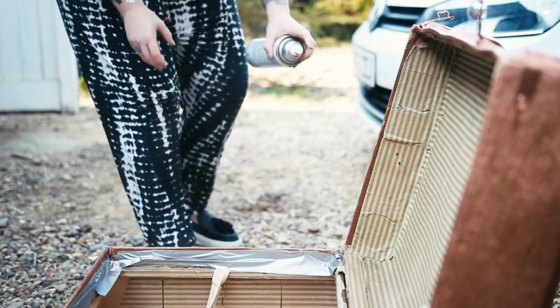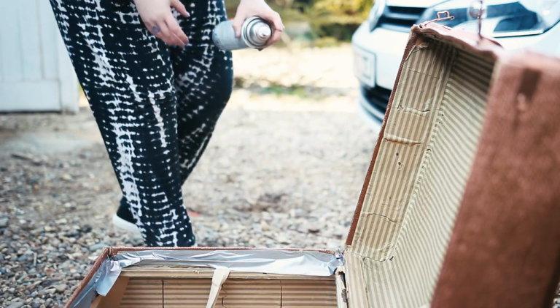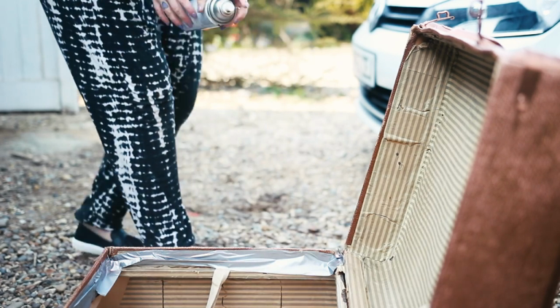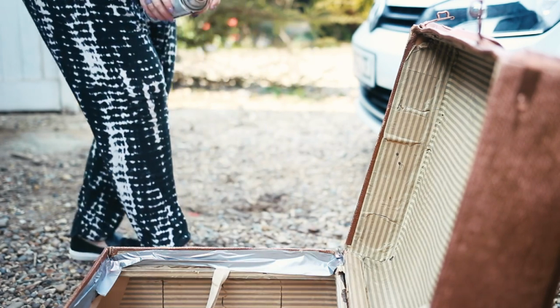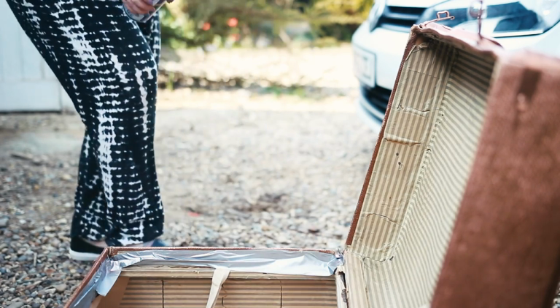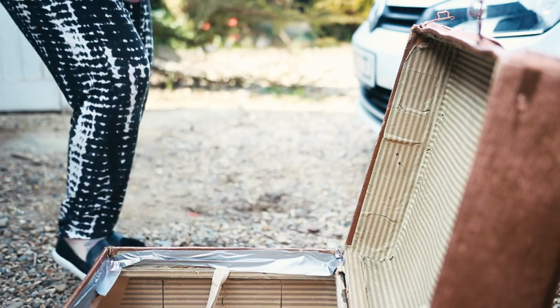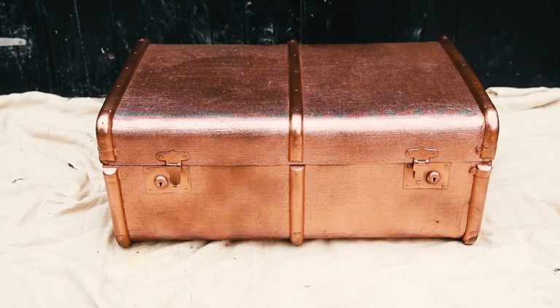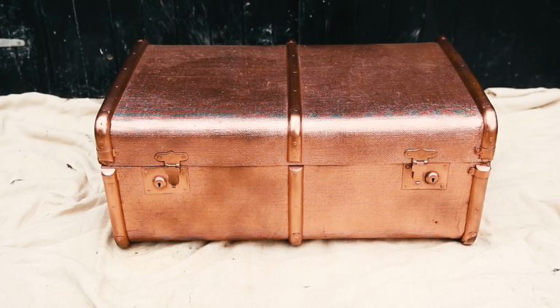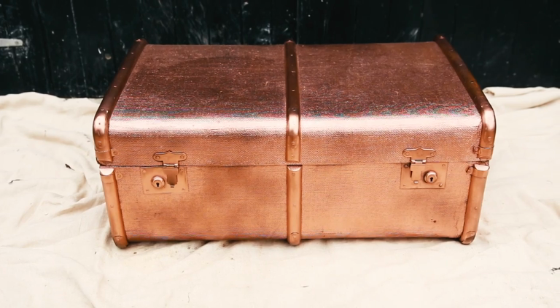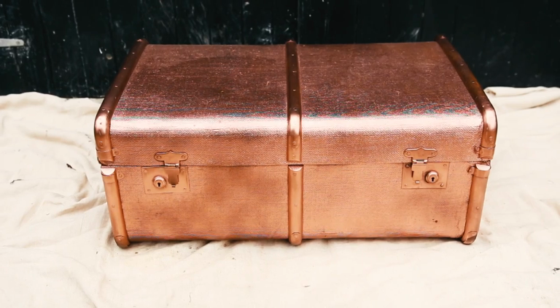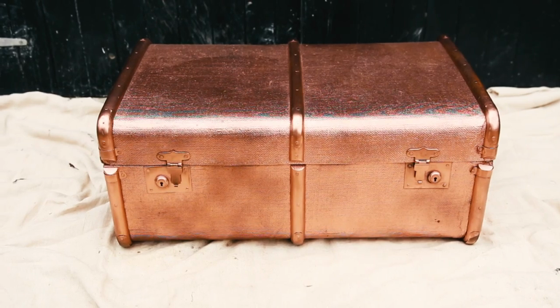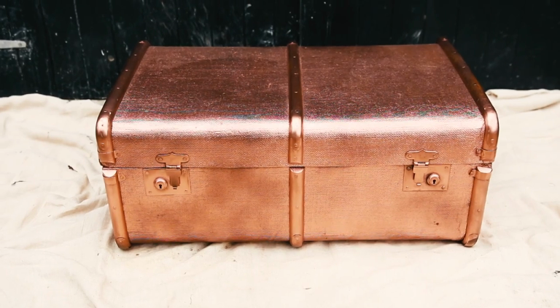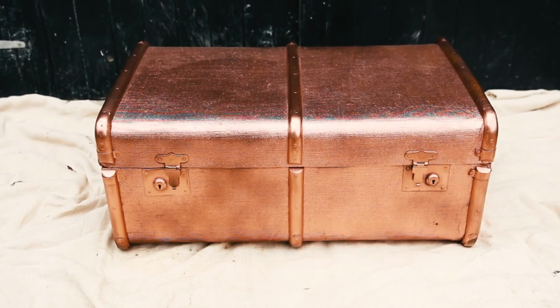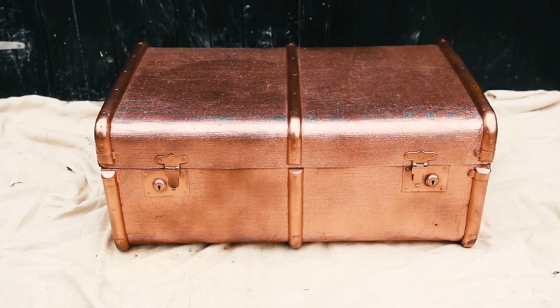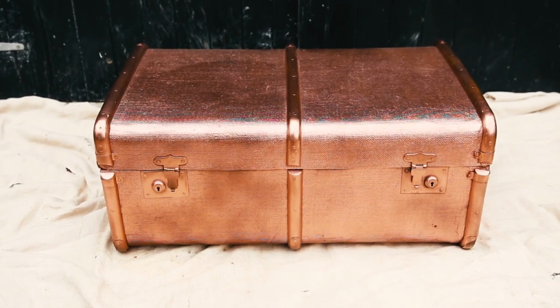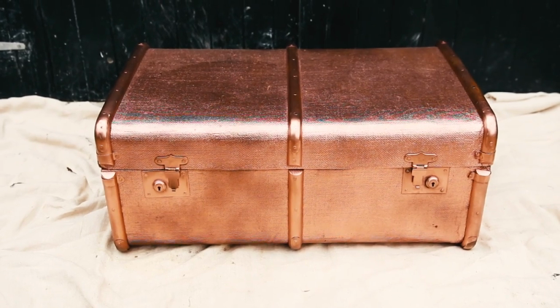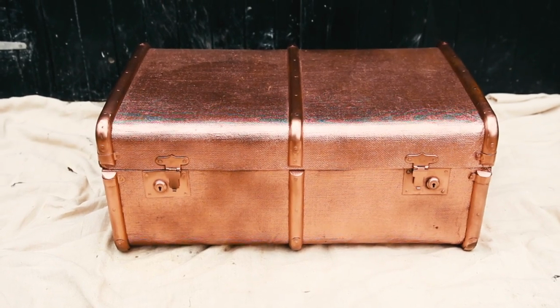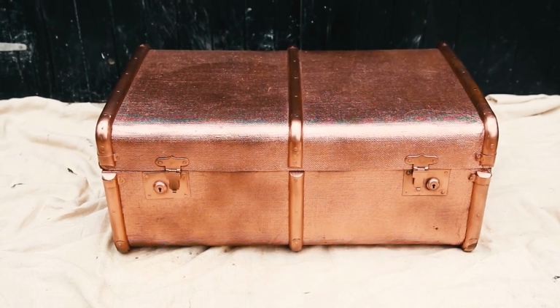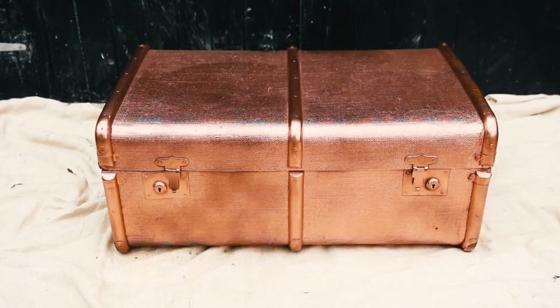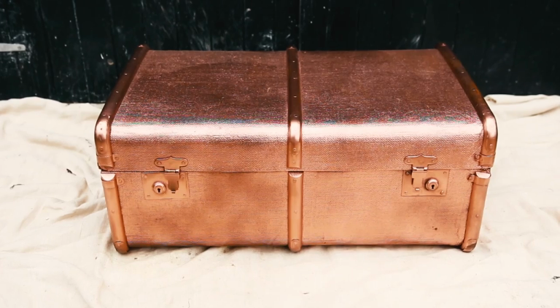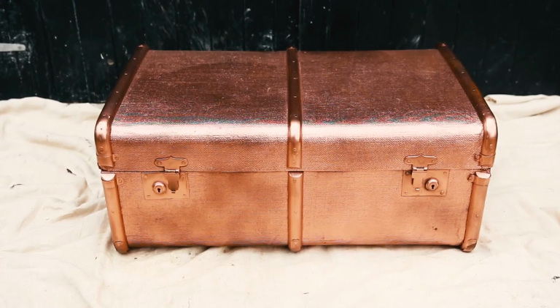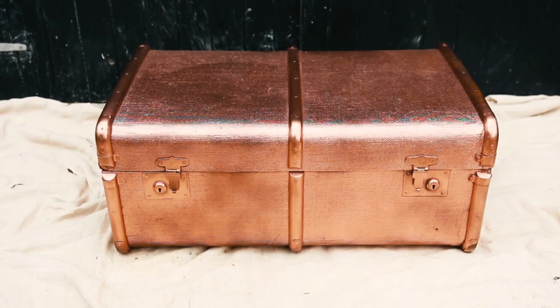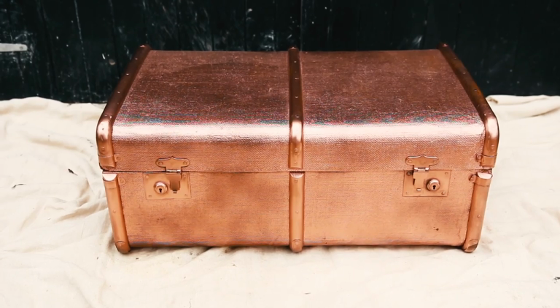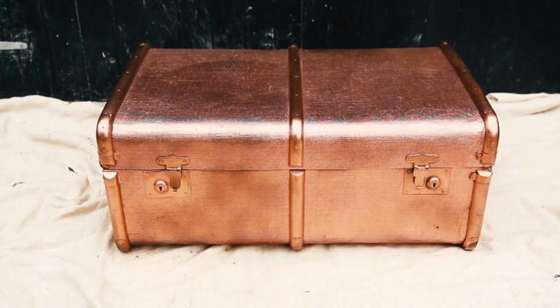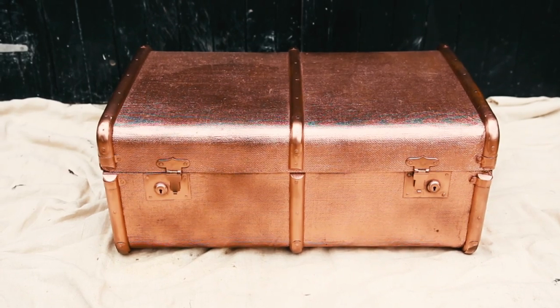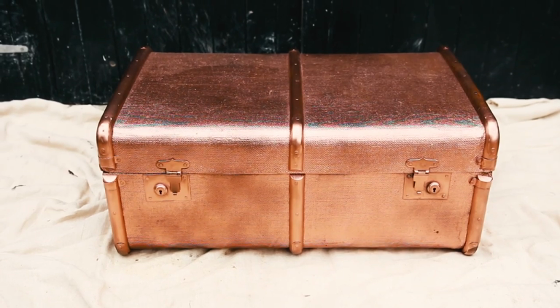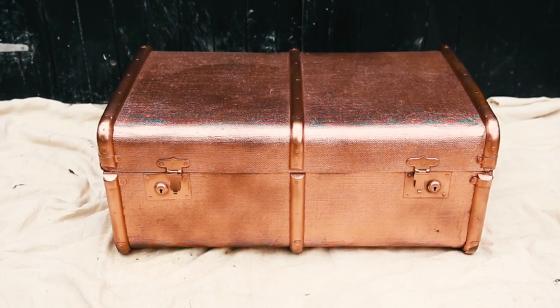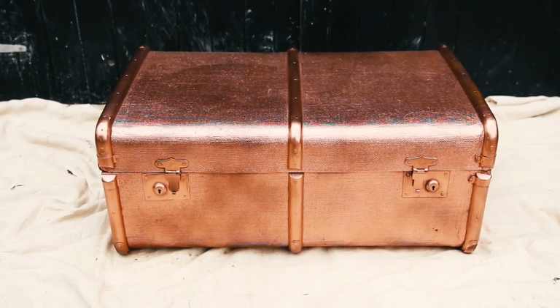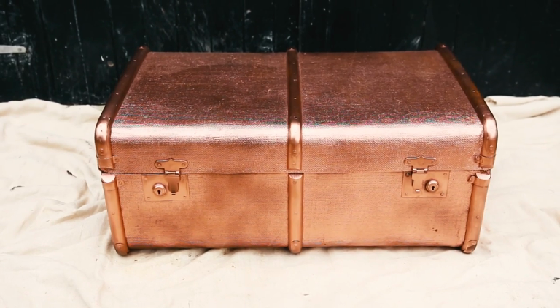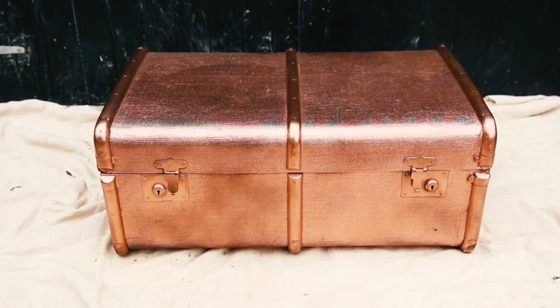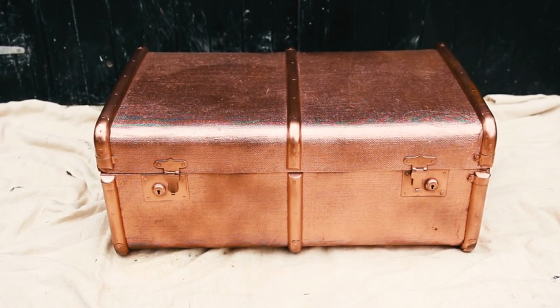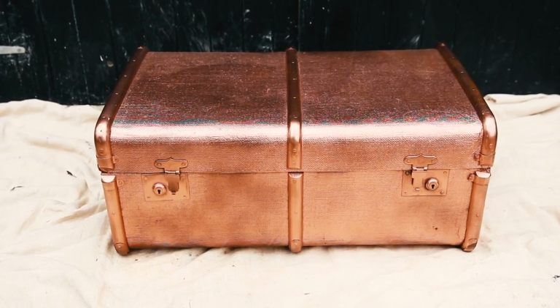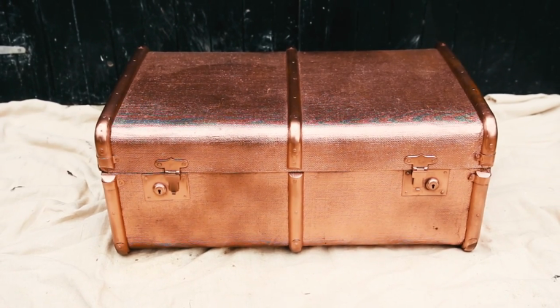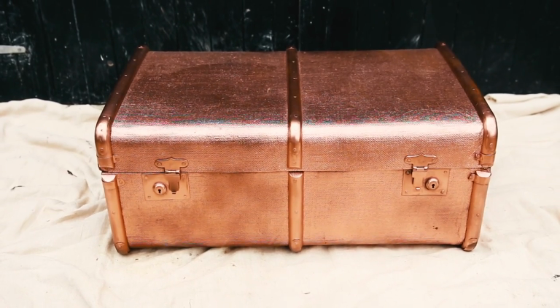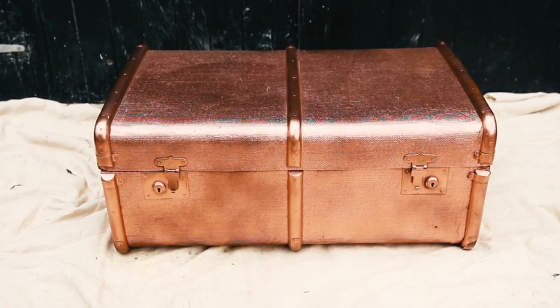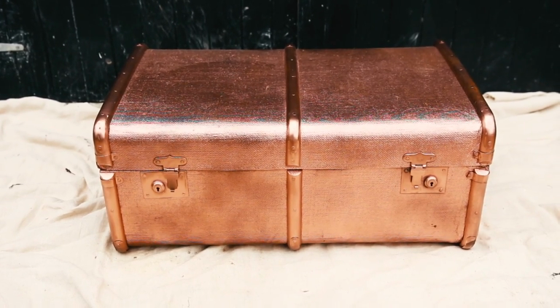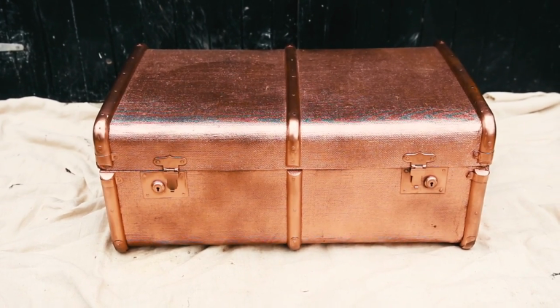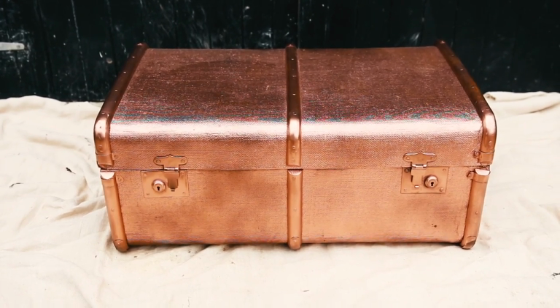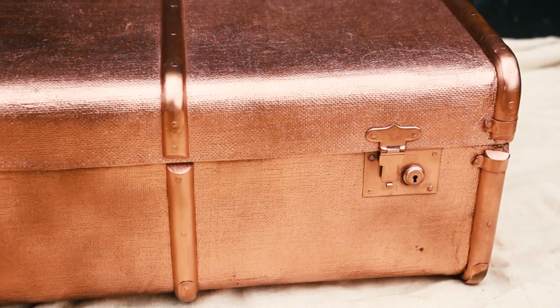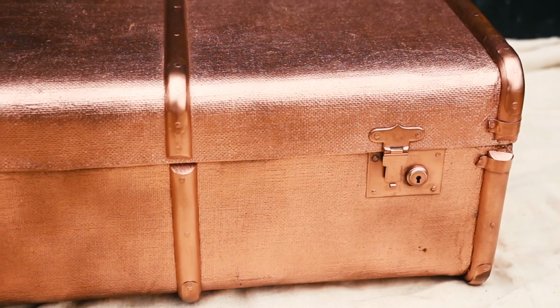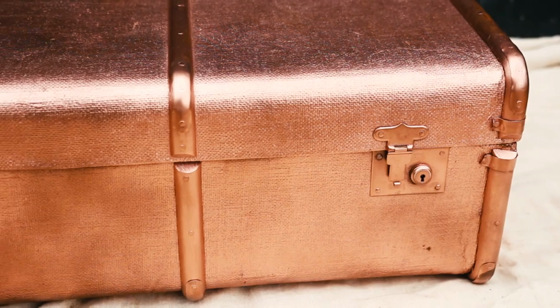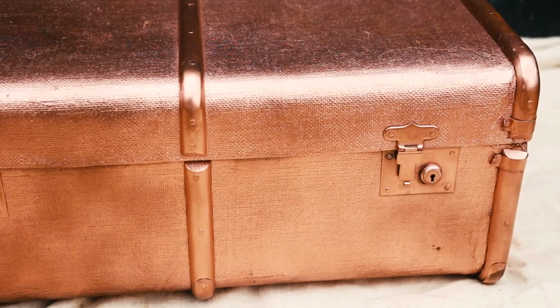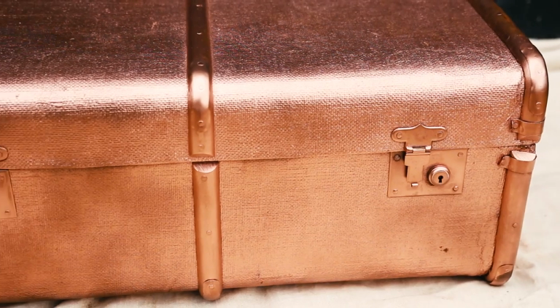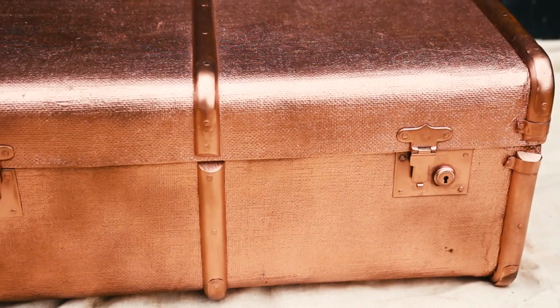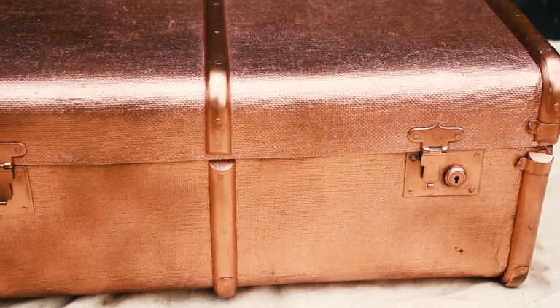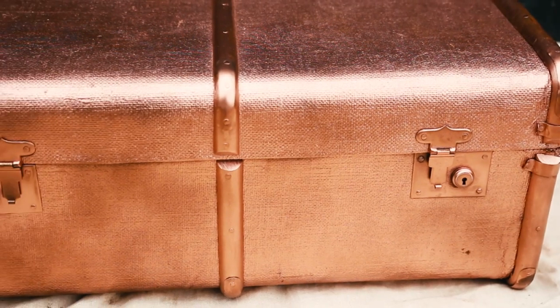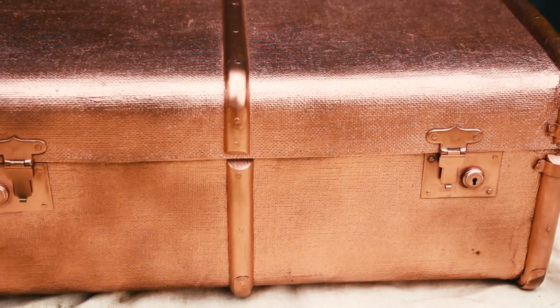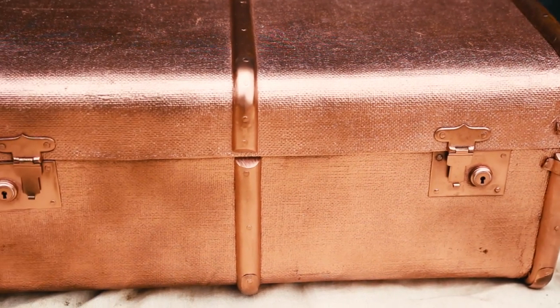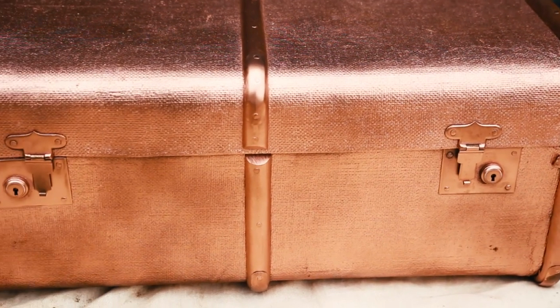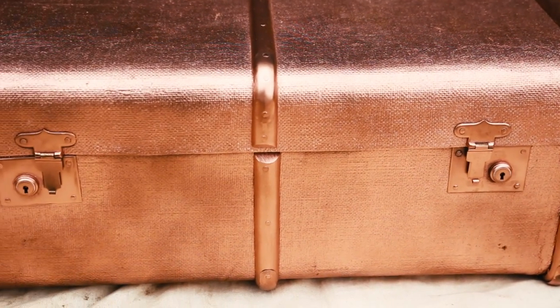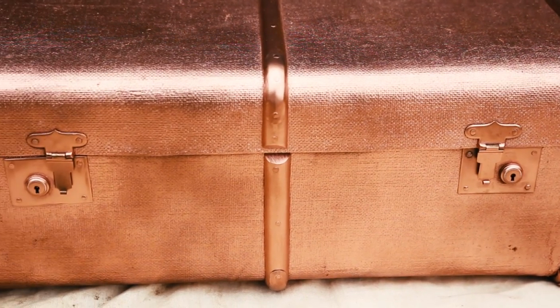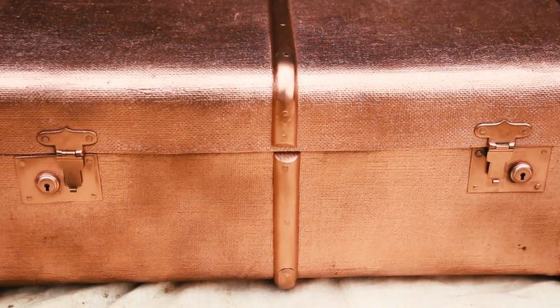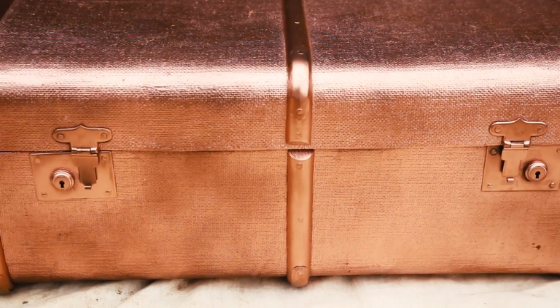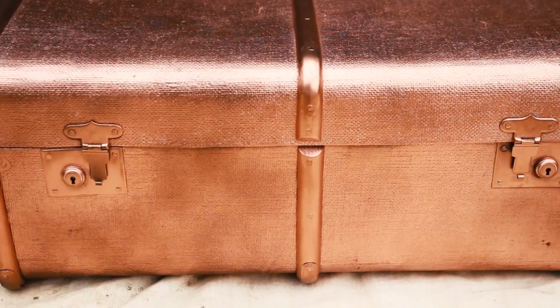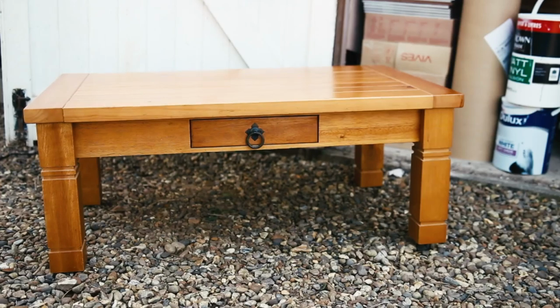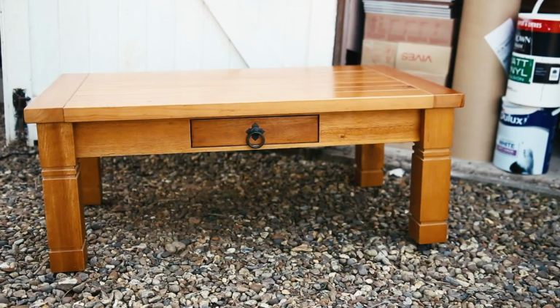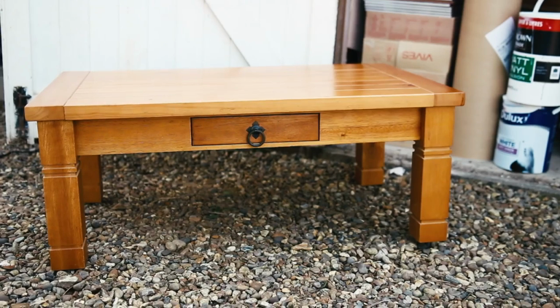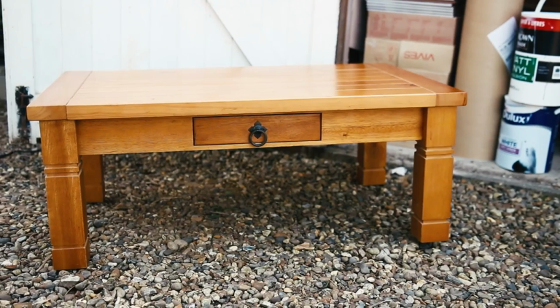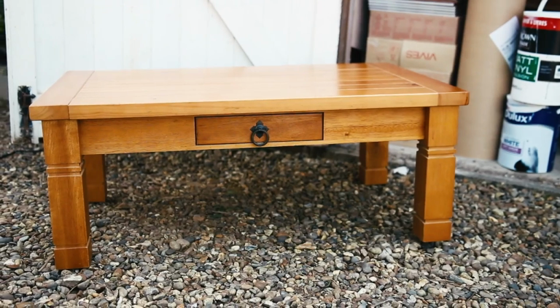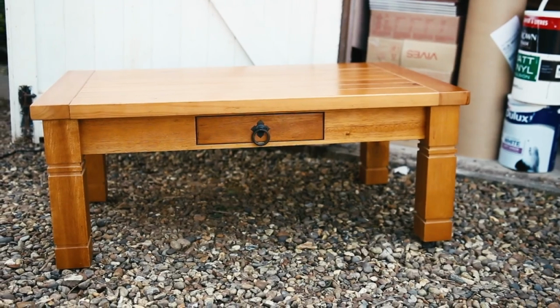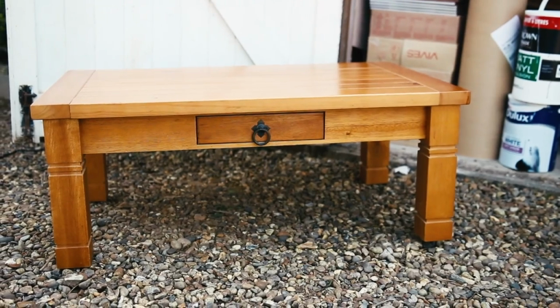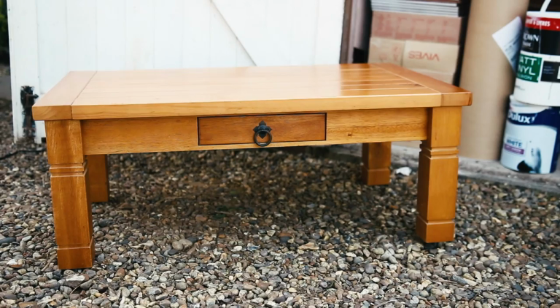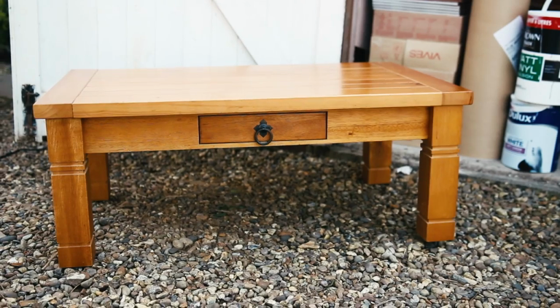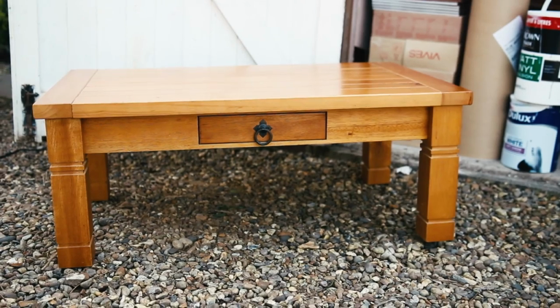I want it to be like a showstopper. Look how statement it looks now — it looks like something from a mega expensive shop.